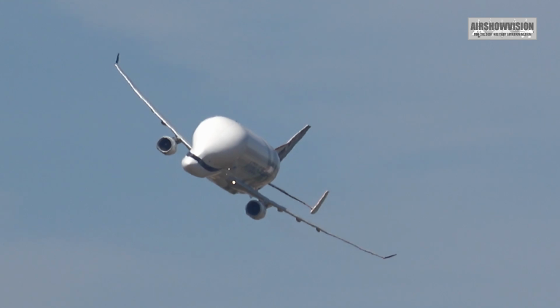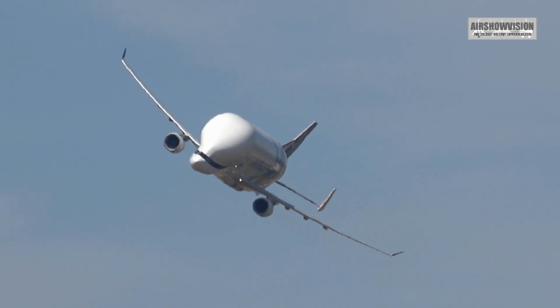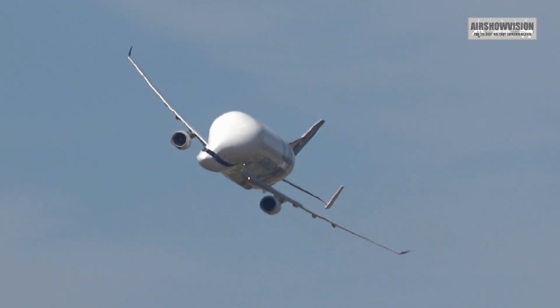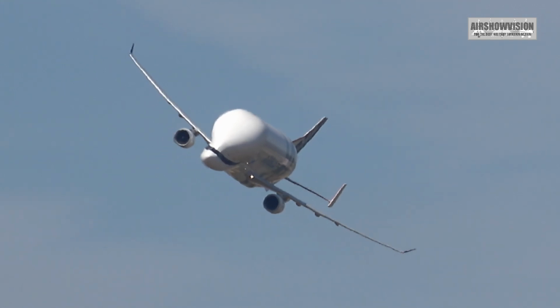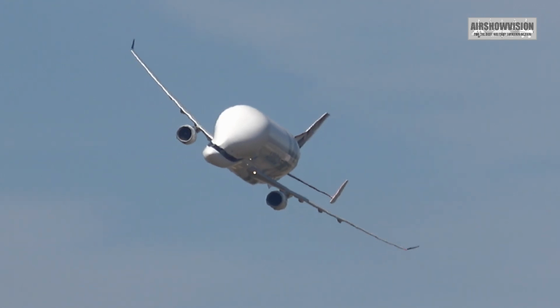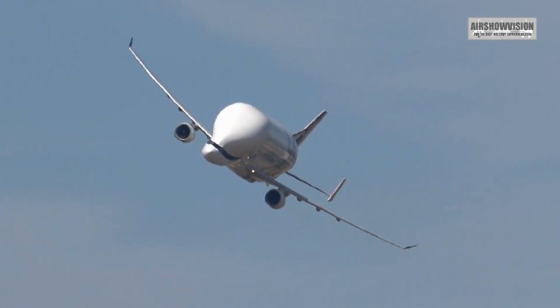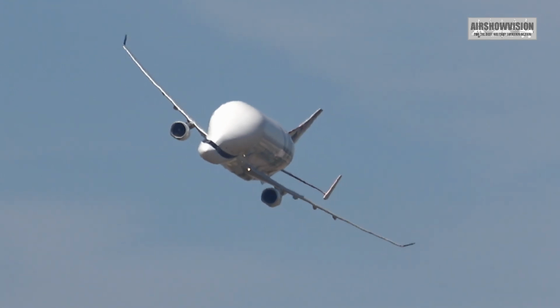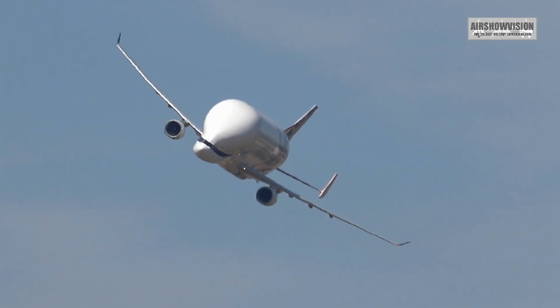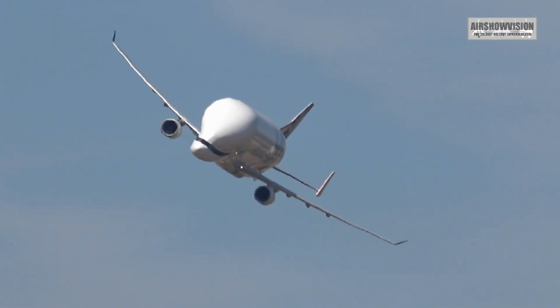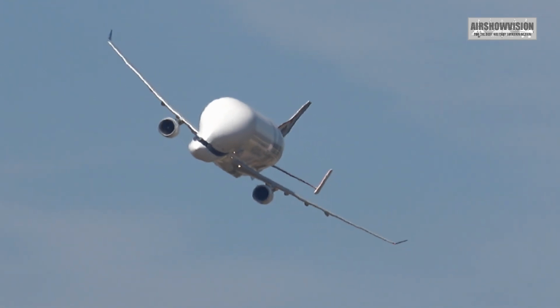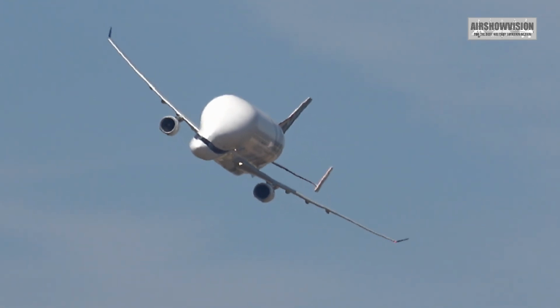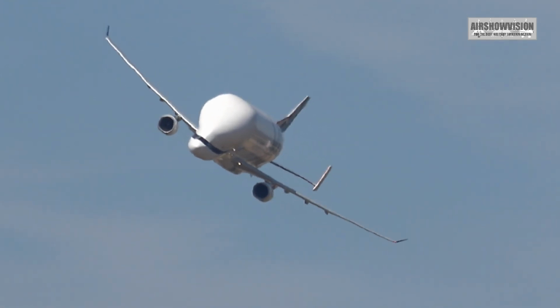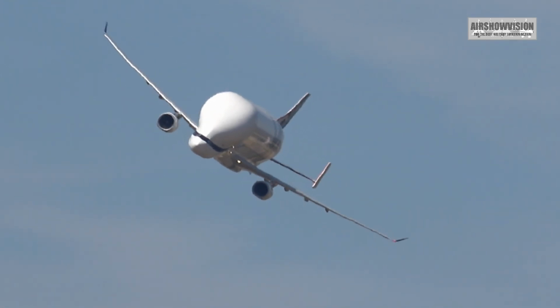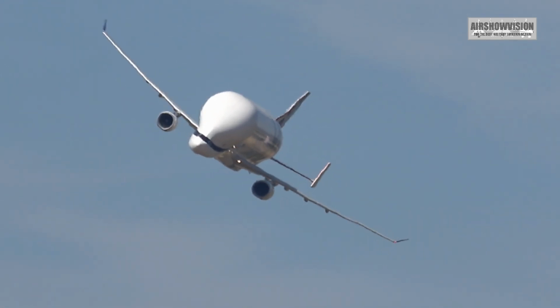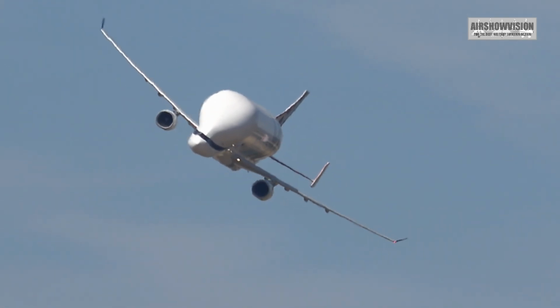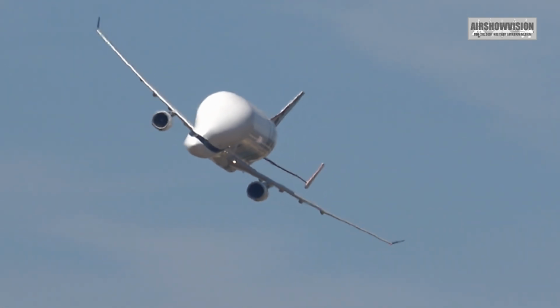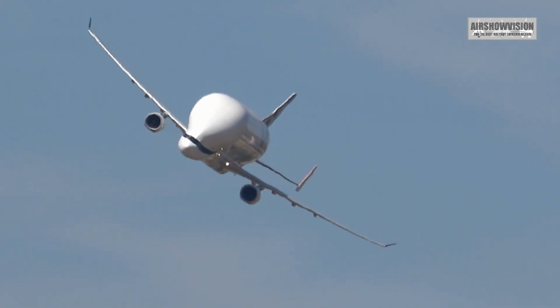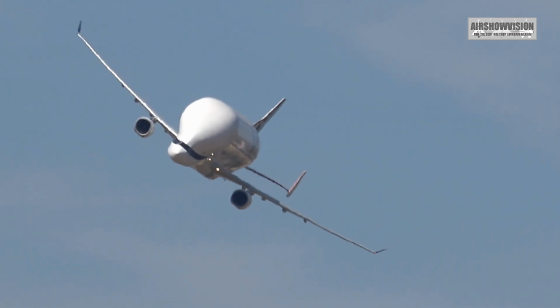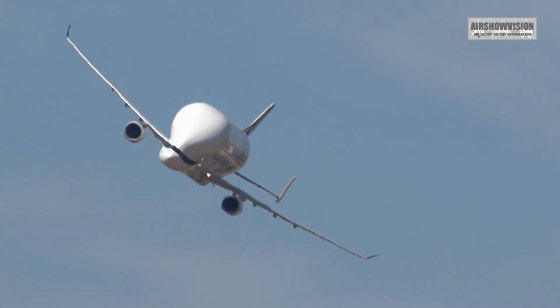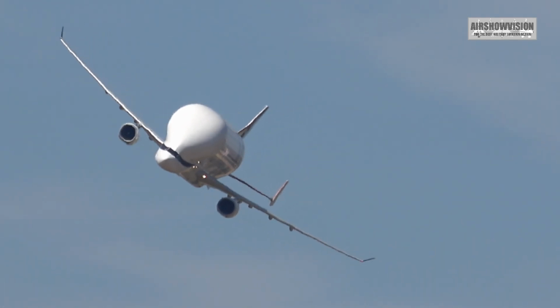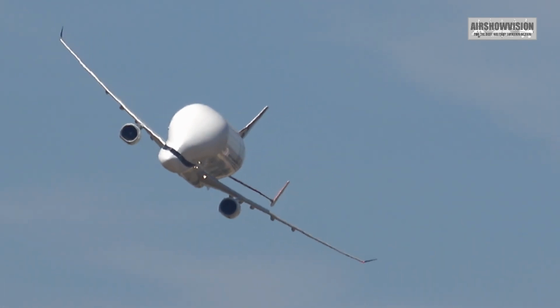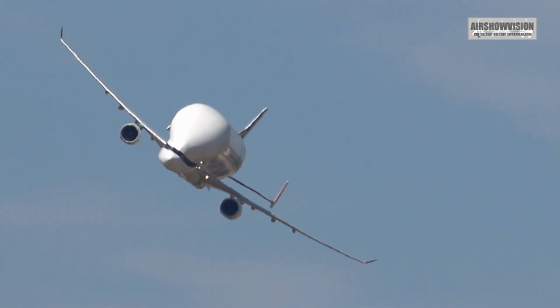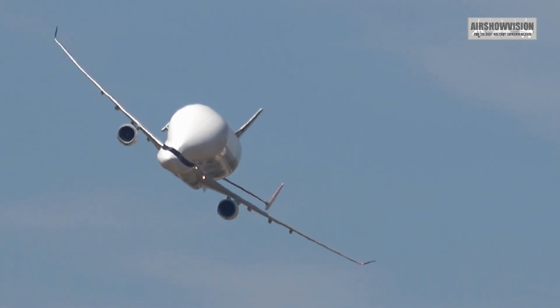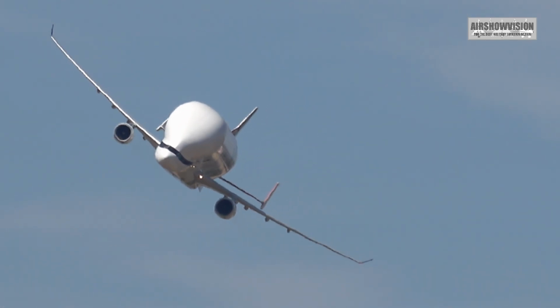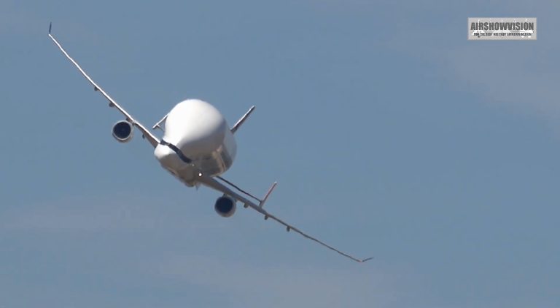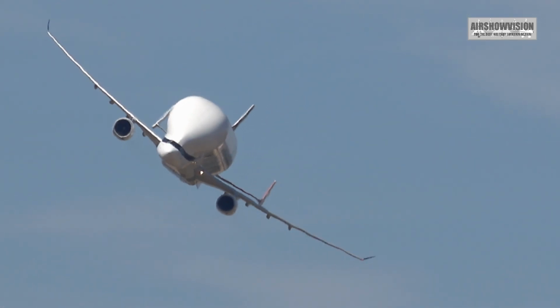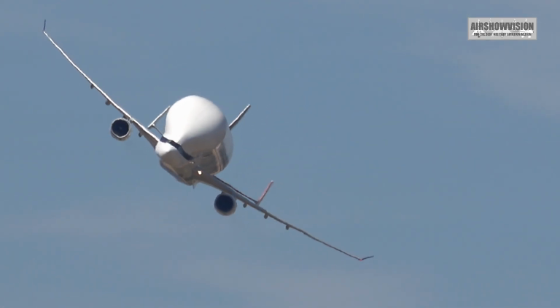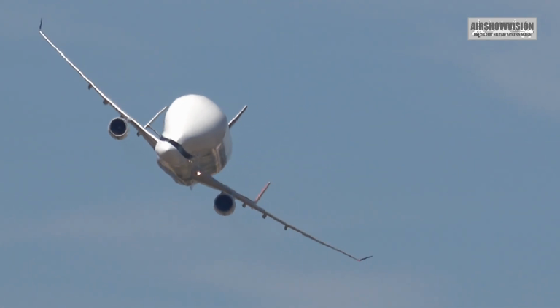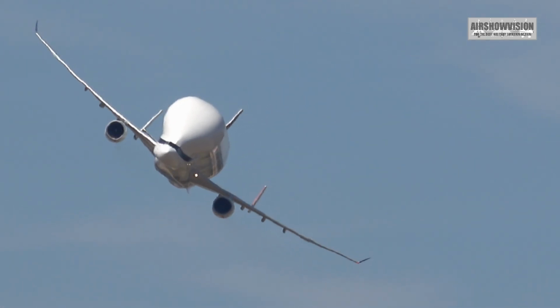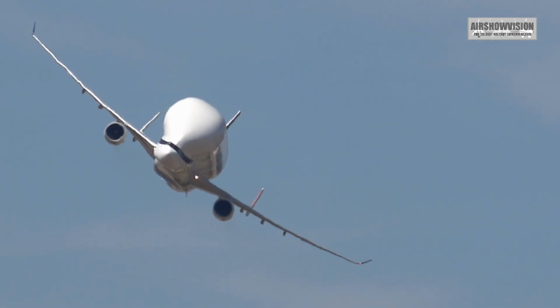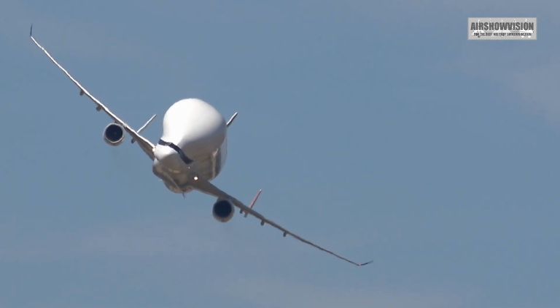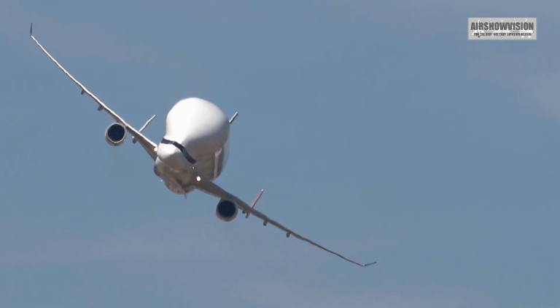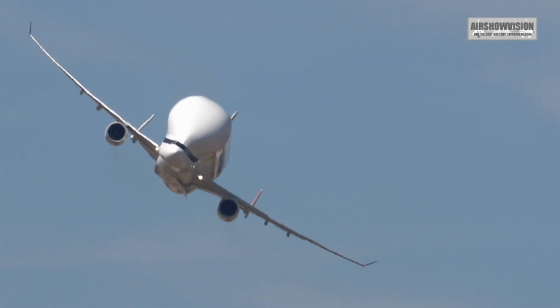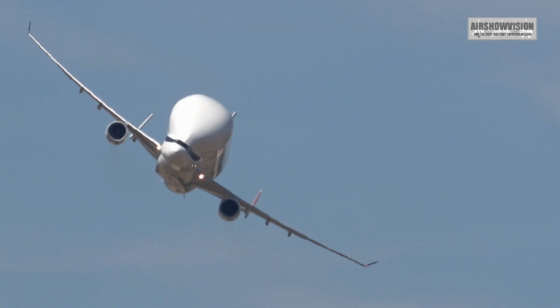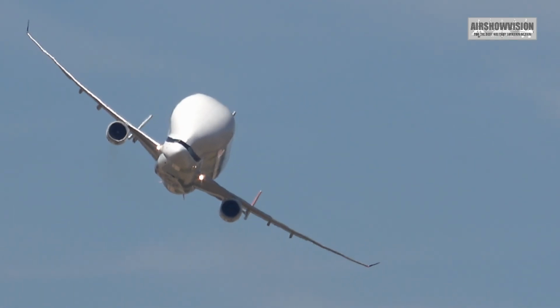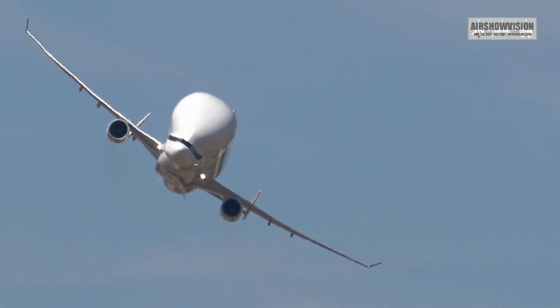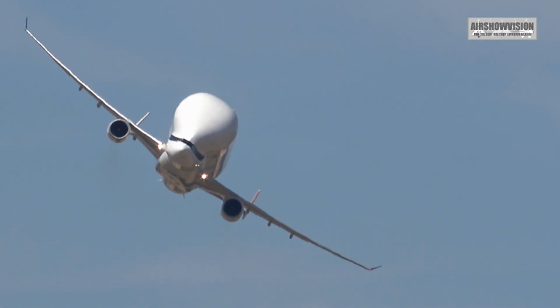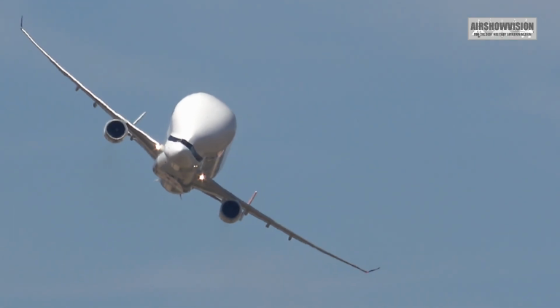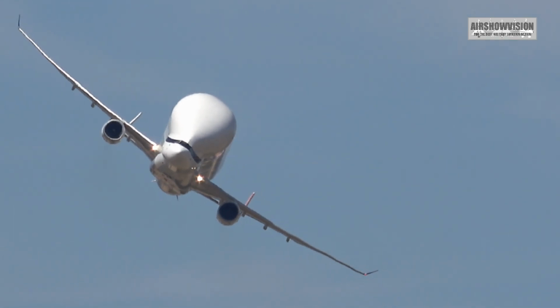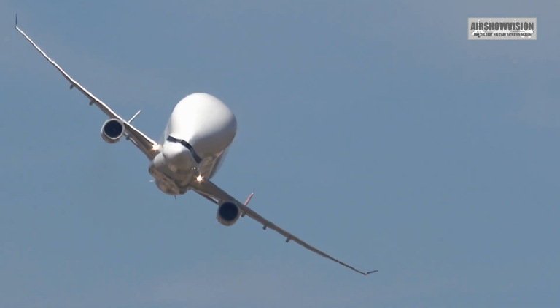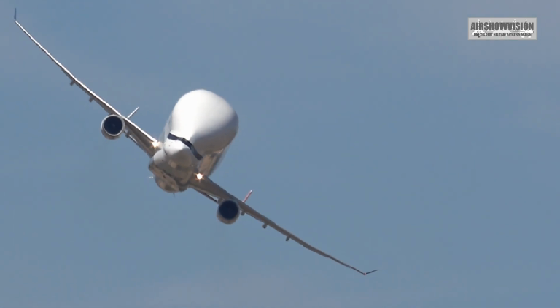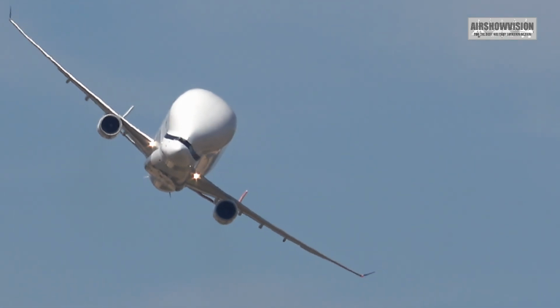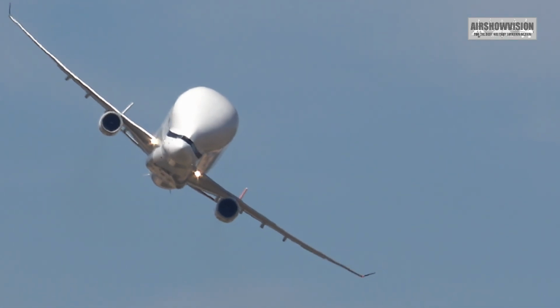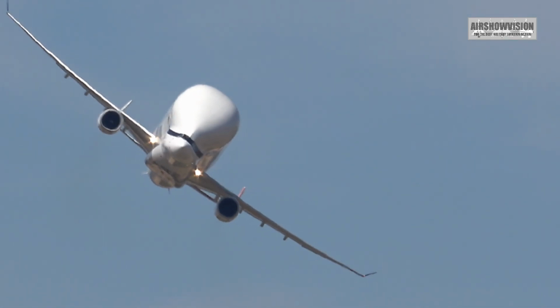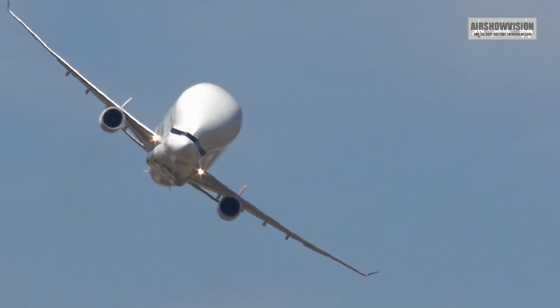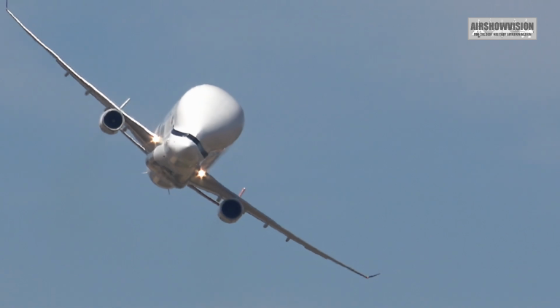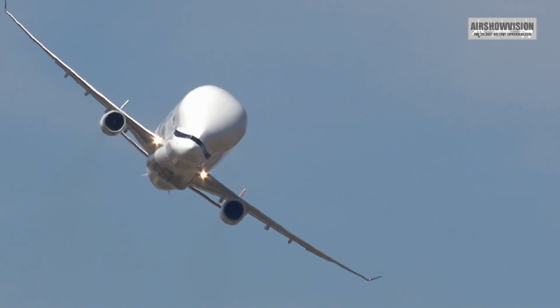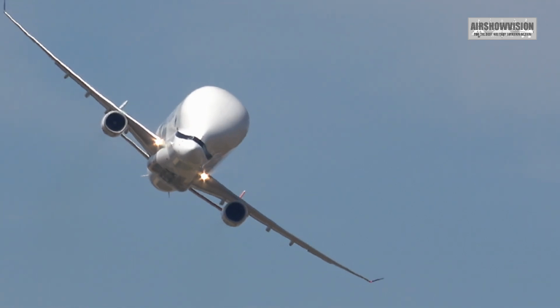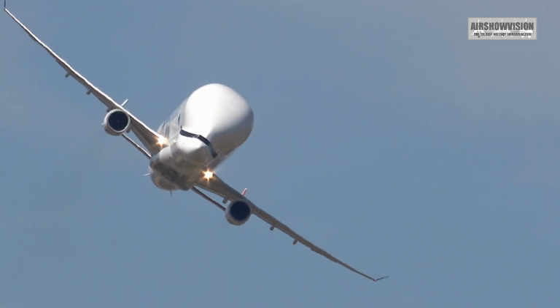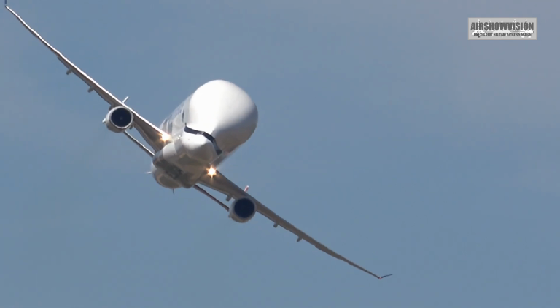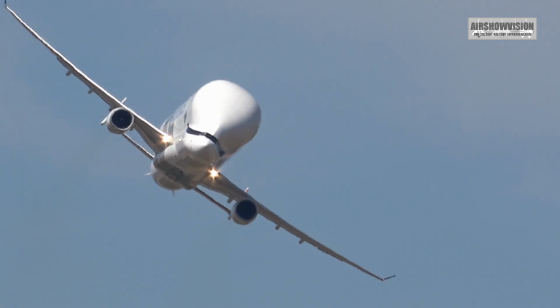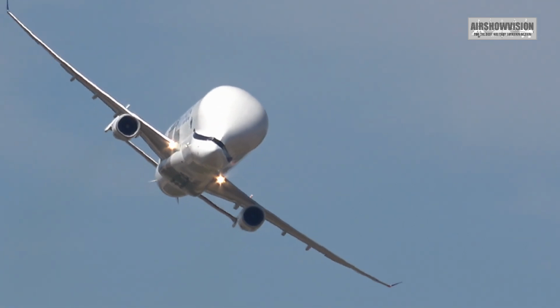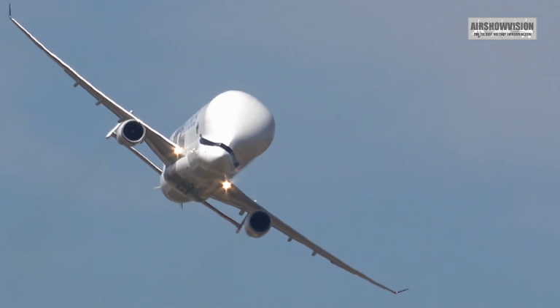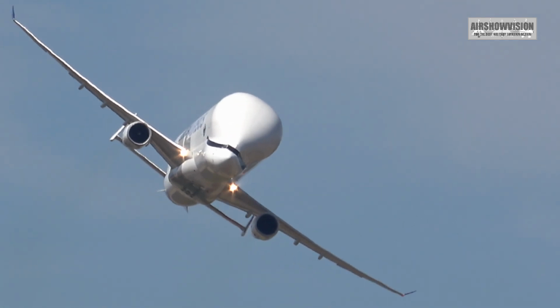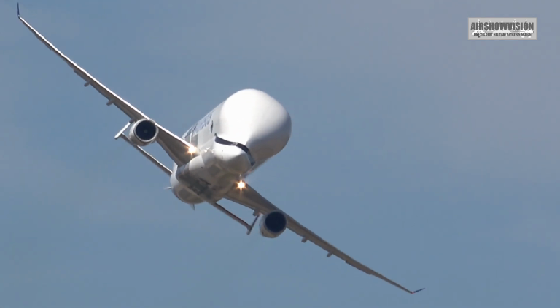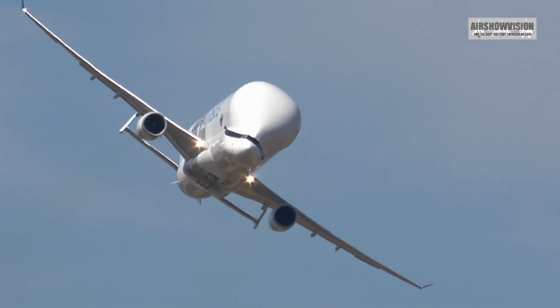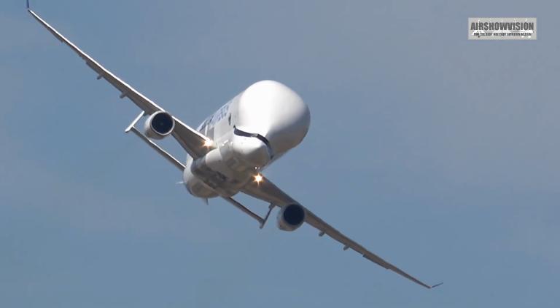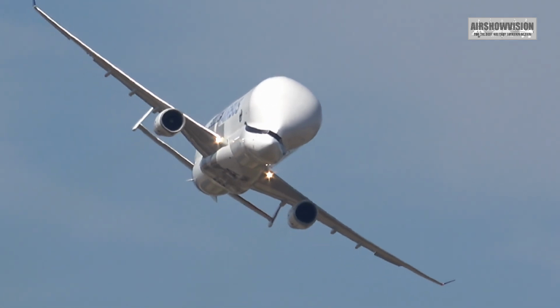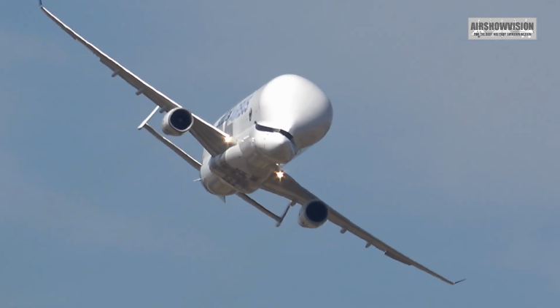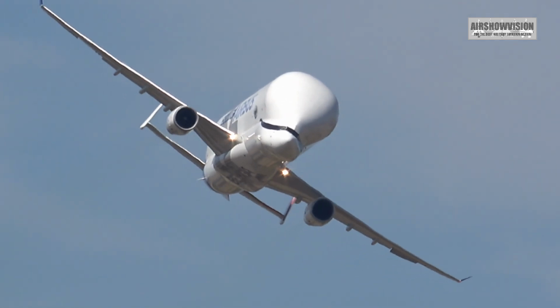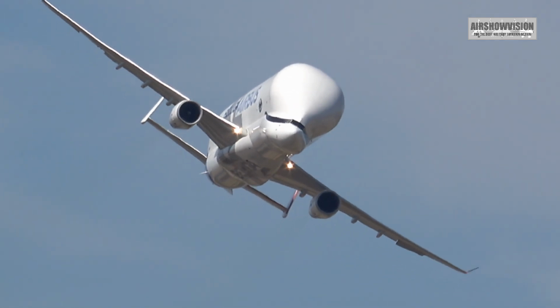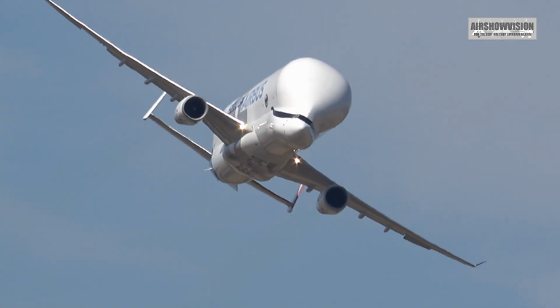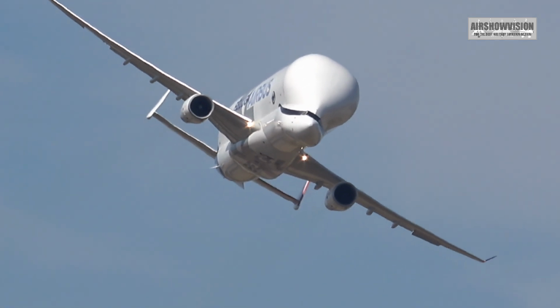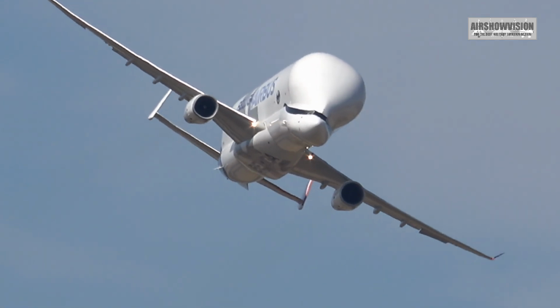The engines are, incidentally, British — two Rolls-Royce Trent 700 turbofans, producing 71,000 pounds of thrust each.